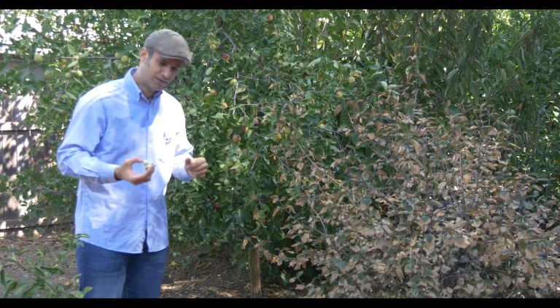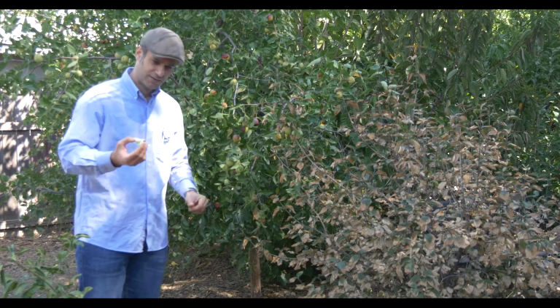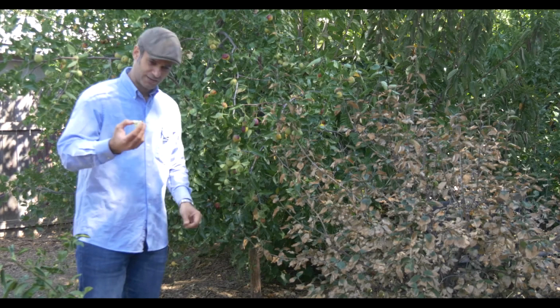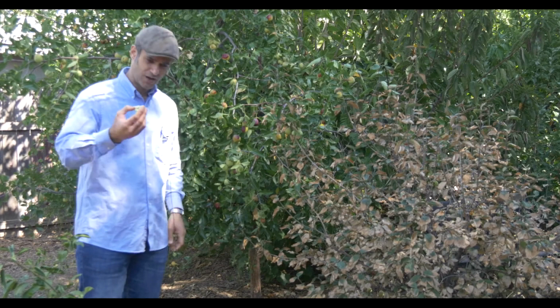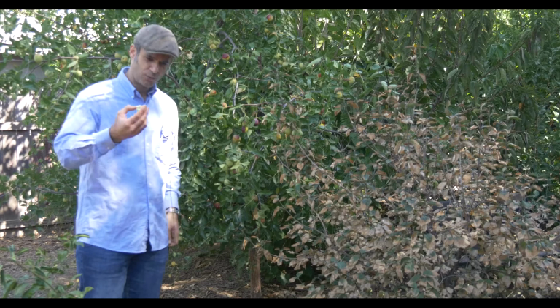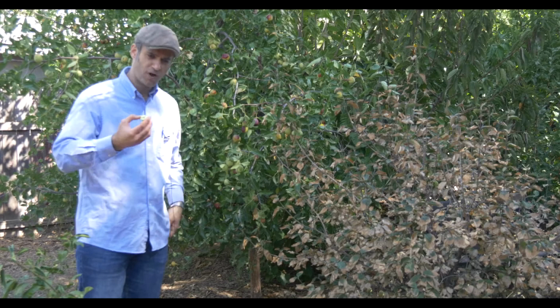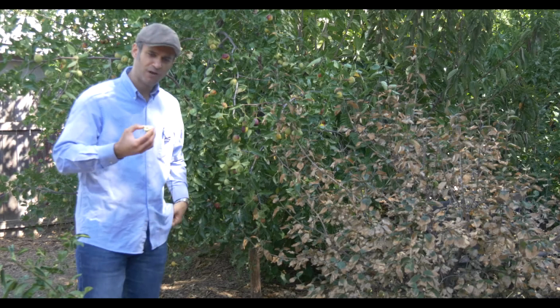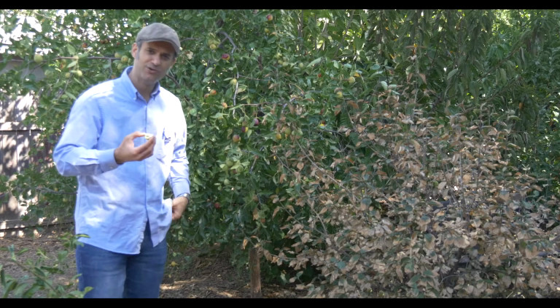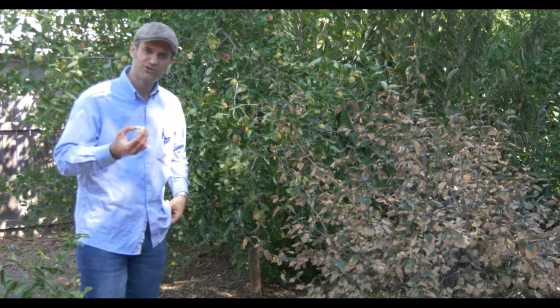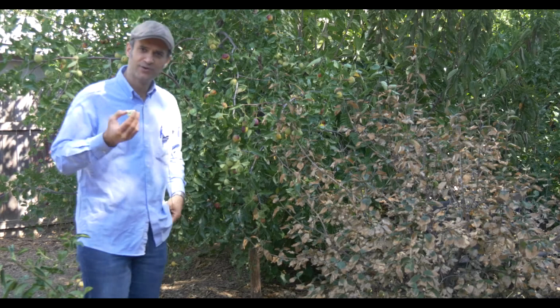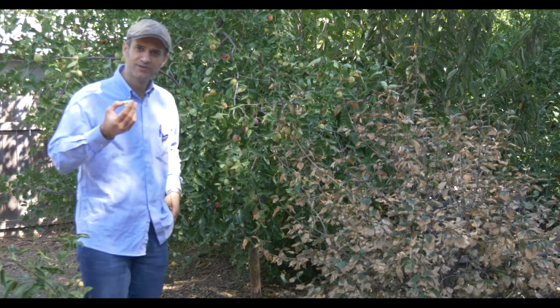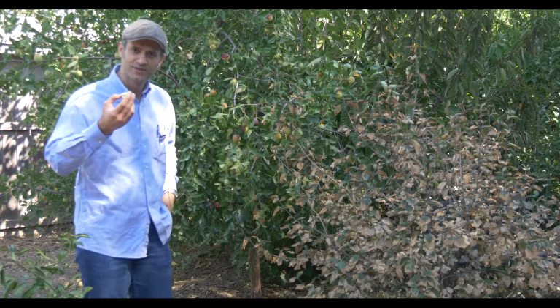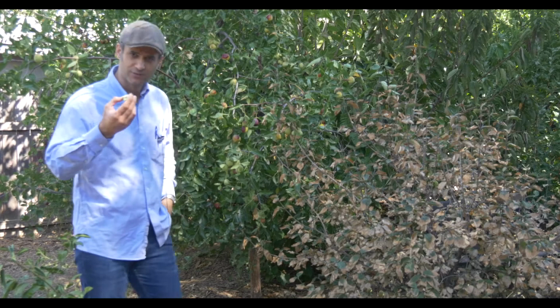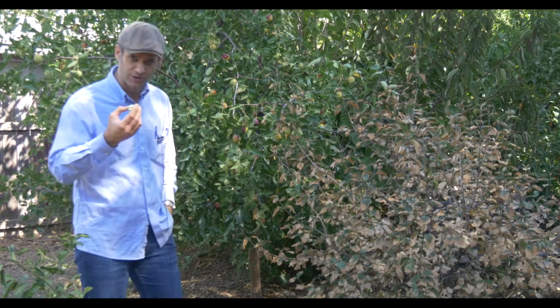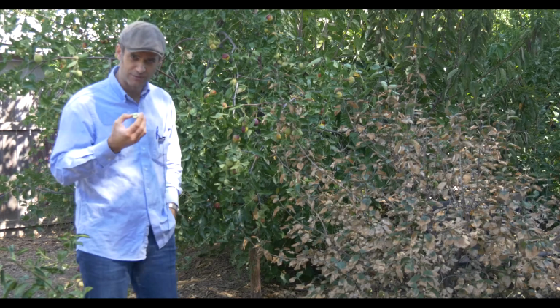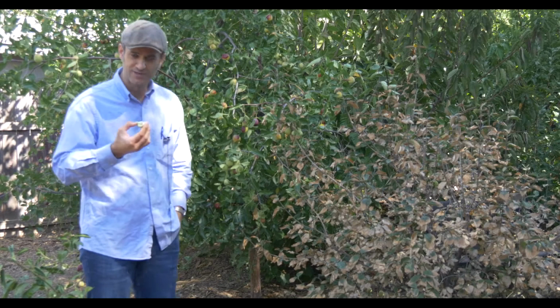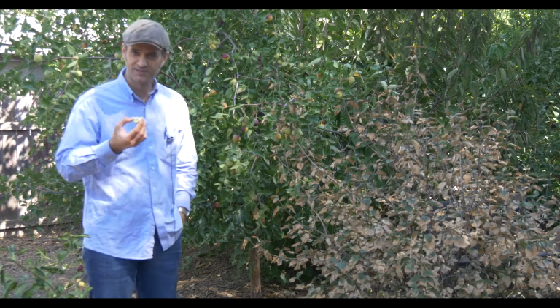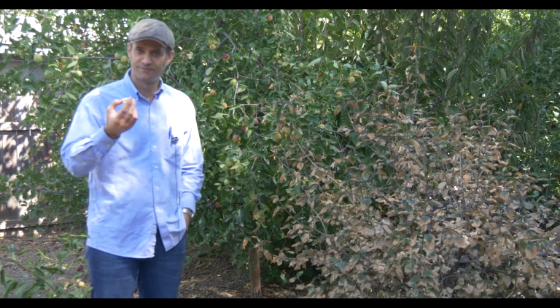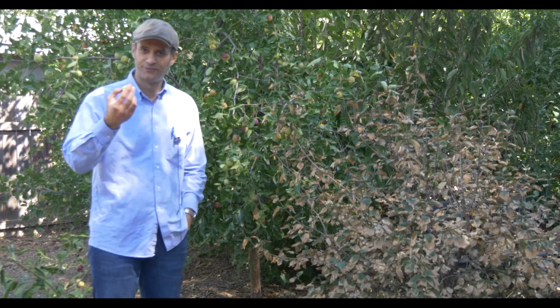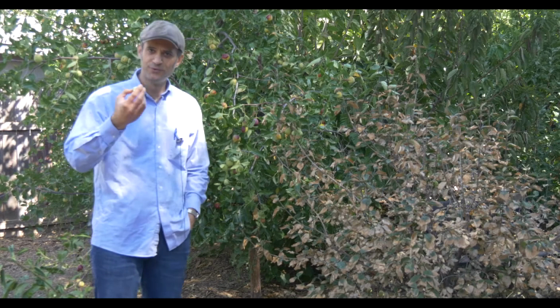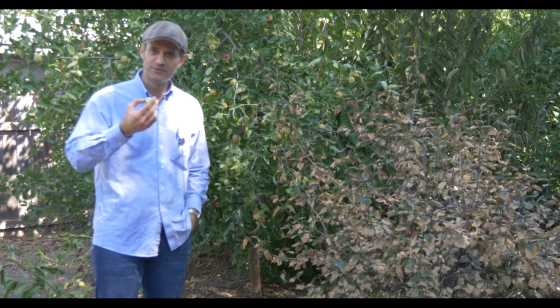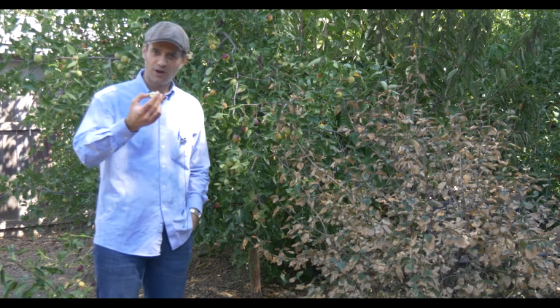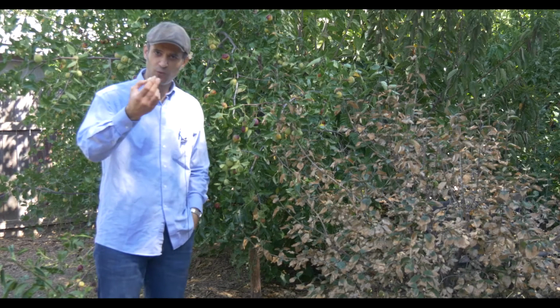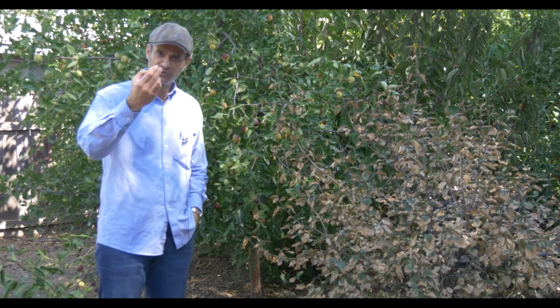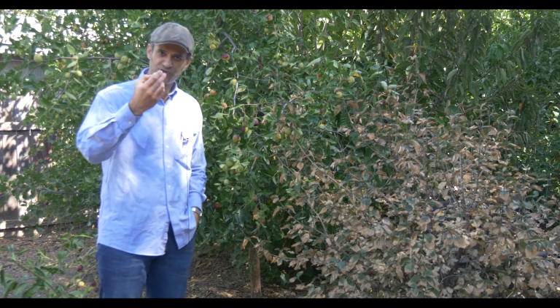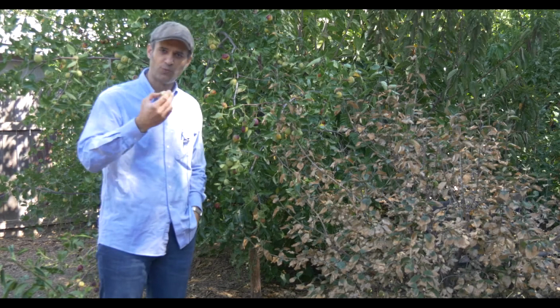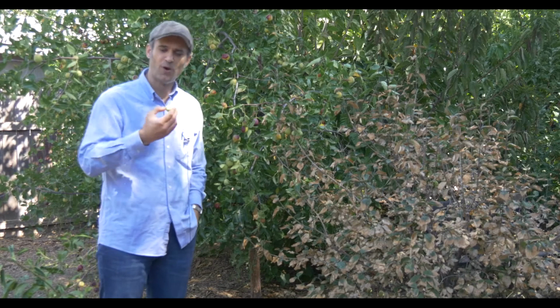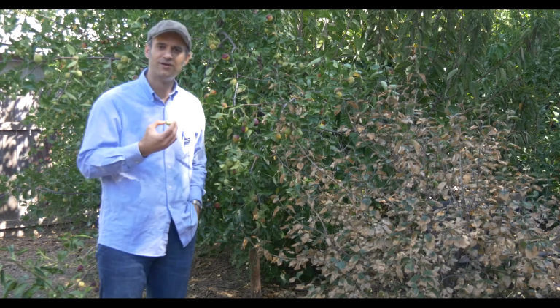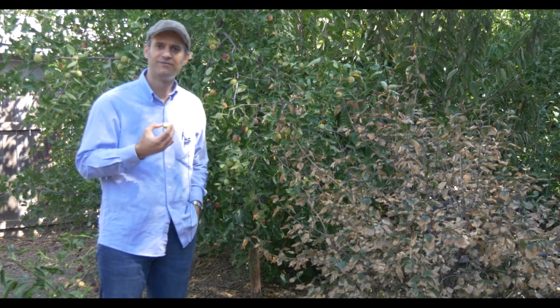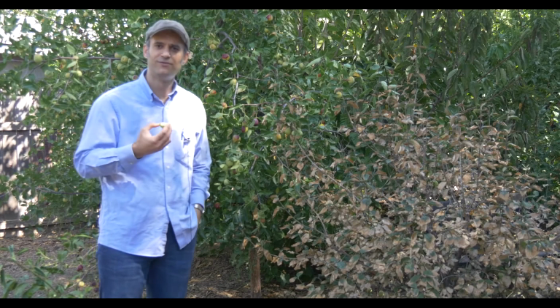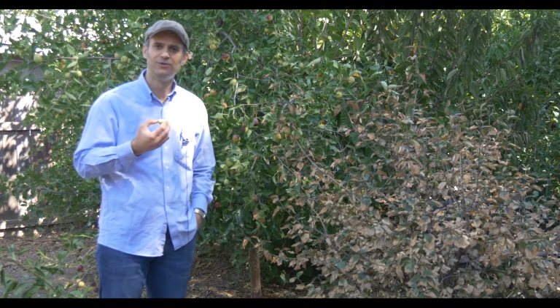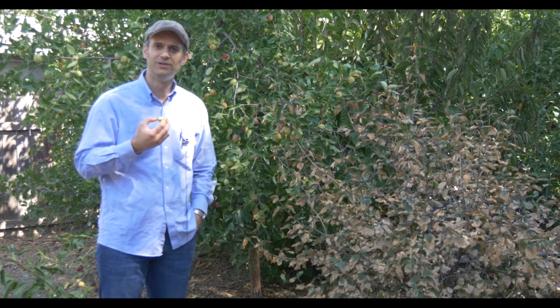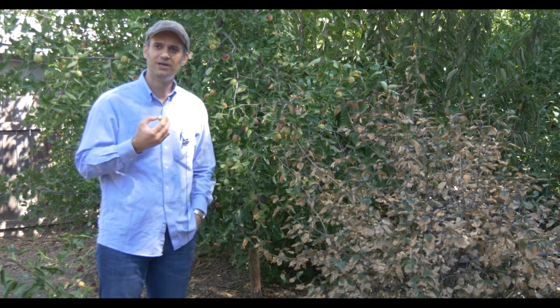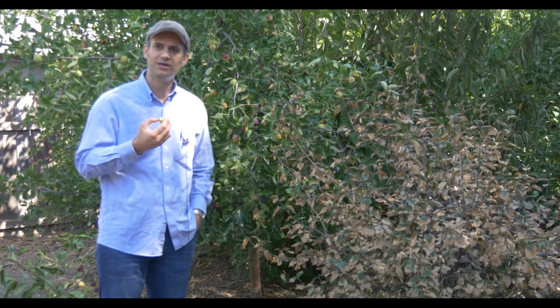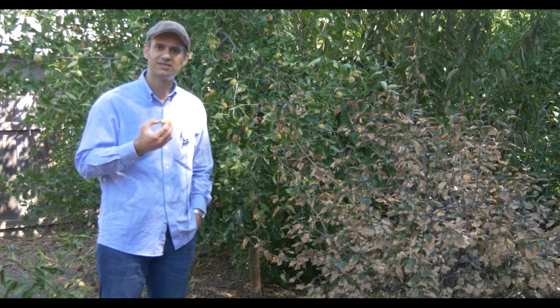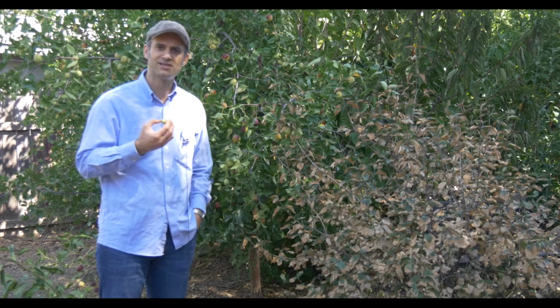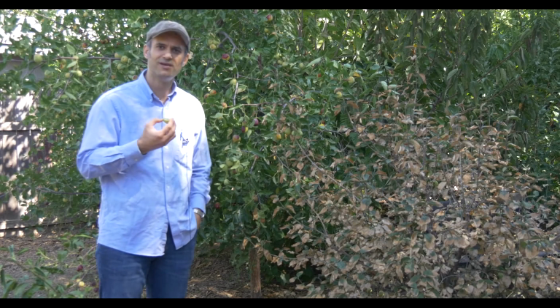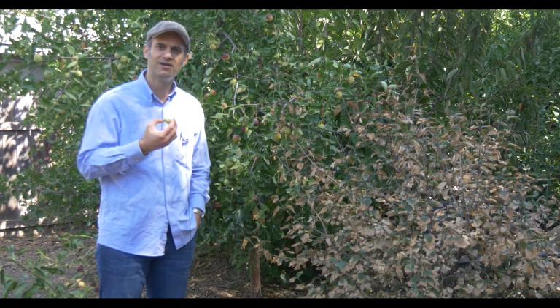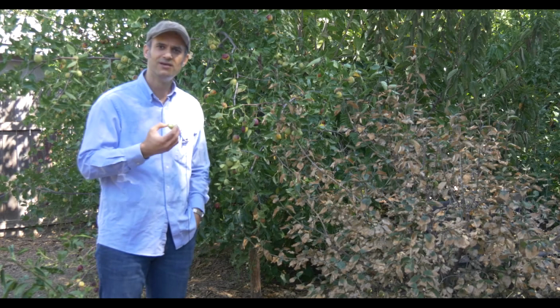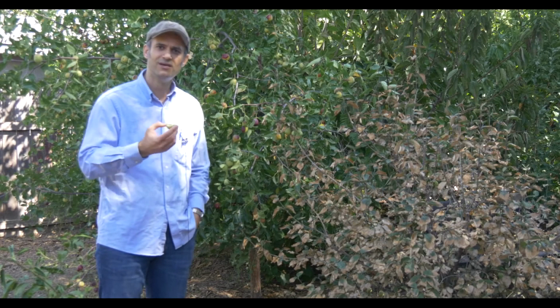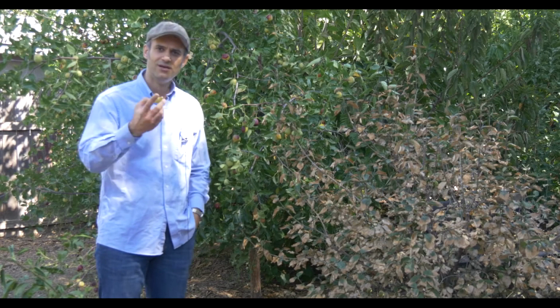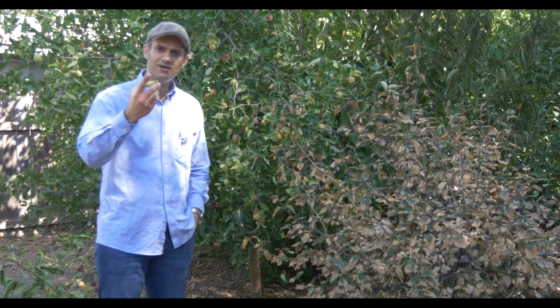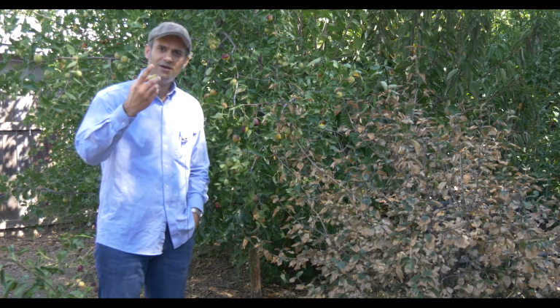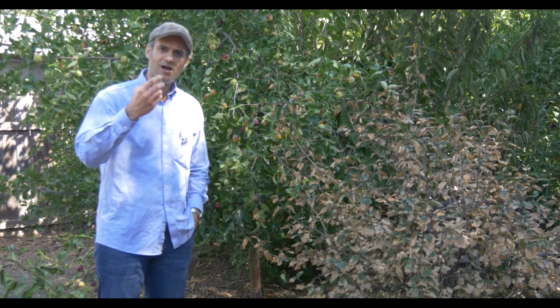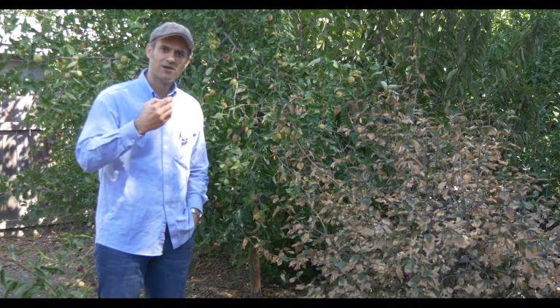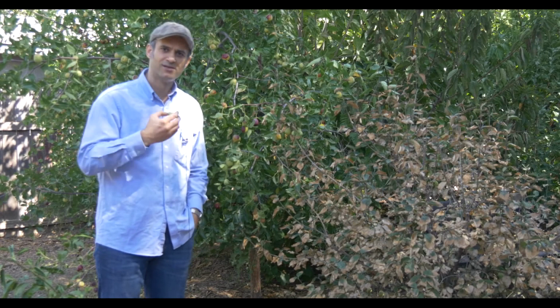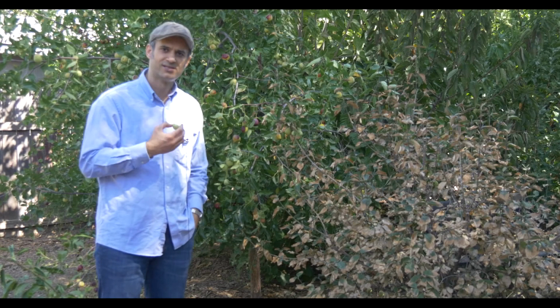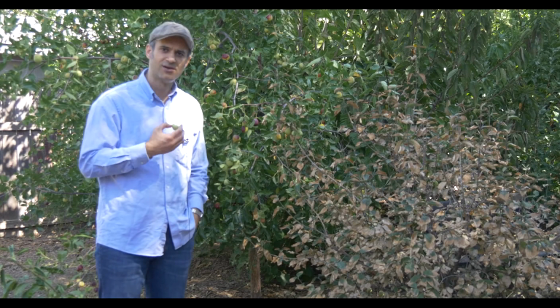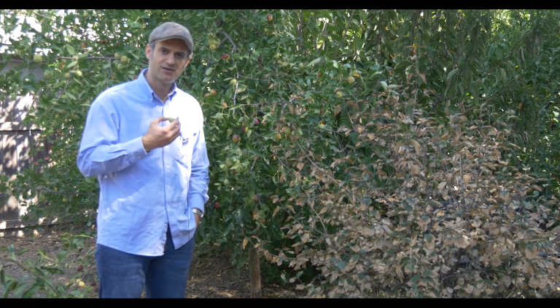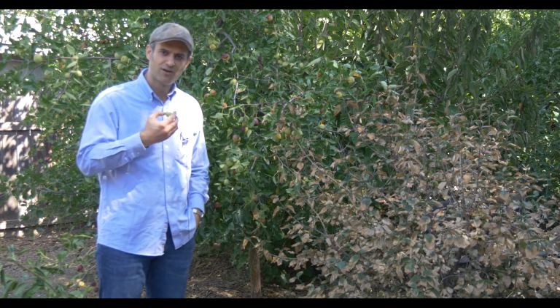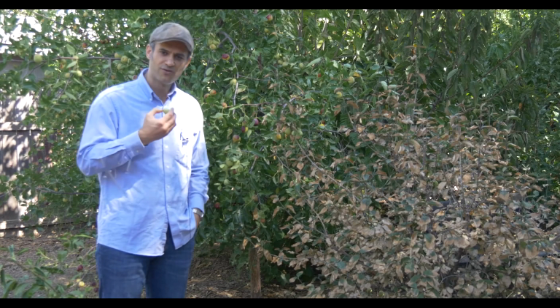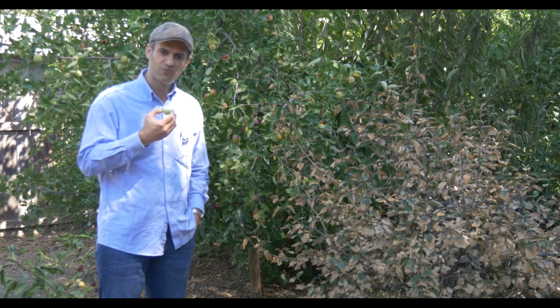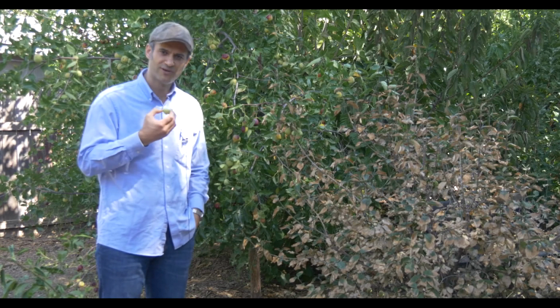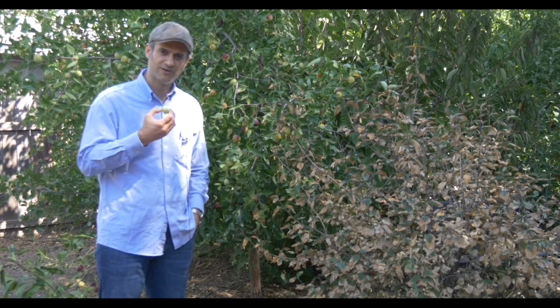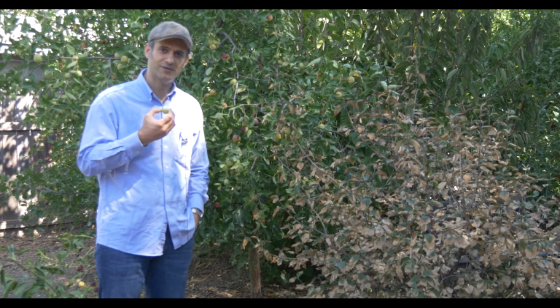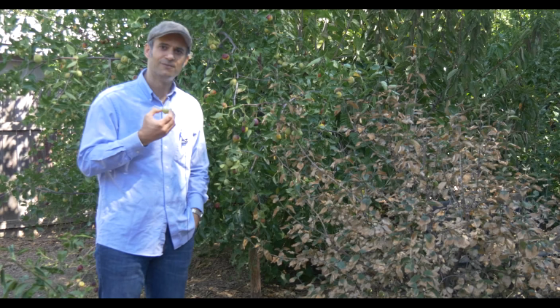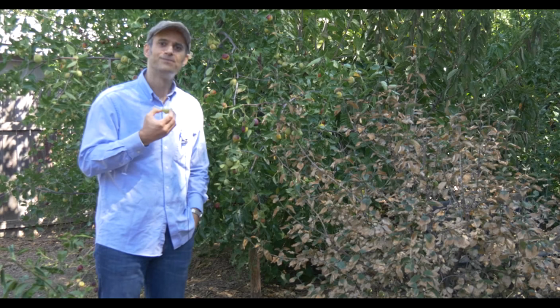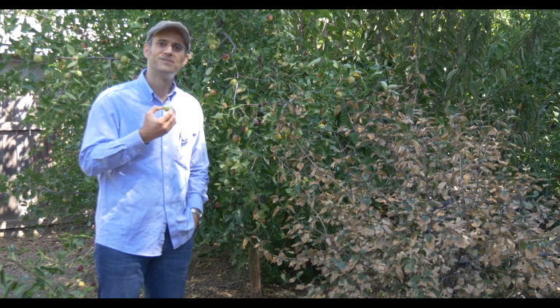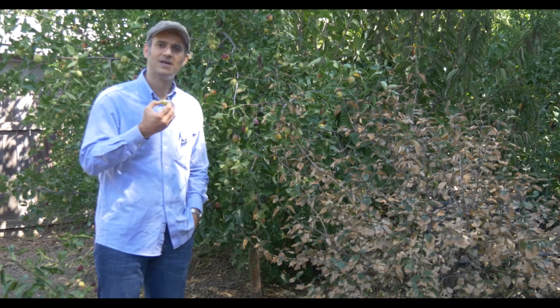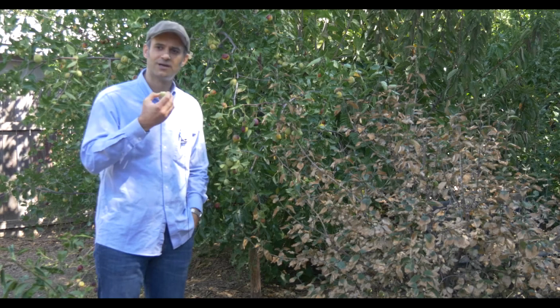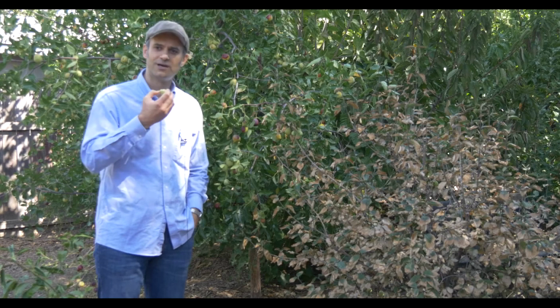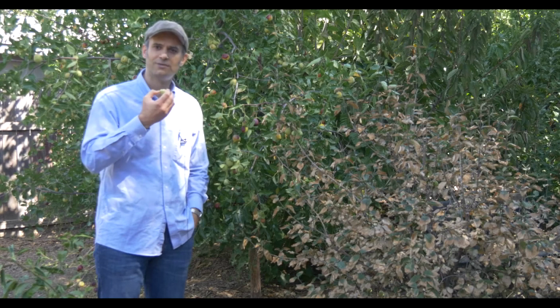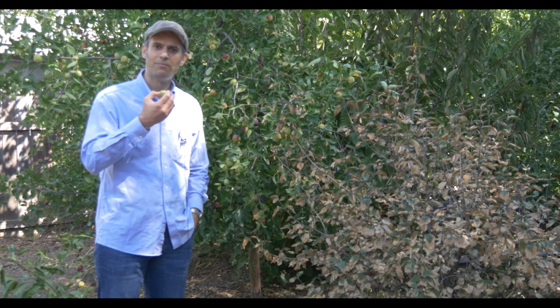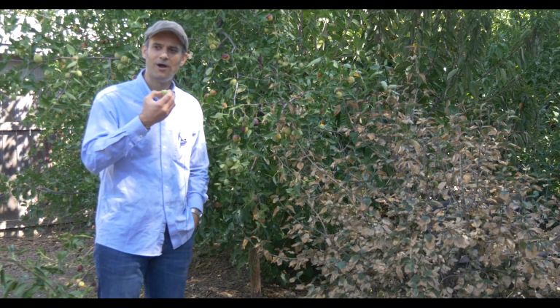While I'm enjoying this great piece of fruit, I wish you a wonderful Sunday and I'll see you in another video. Take care. Bye.